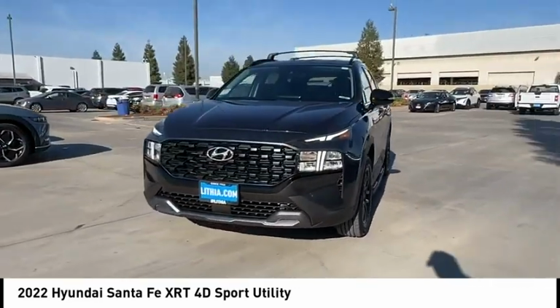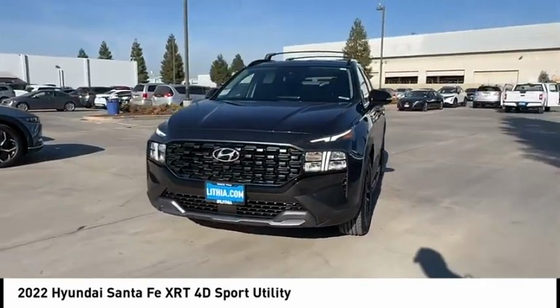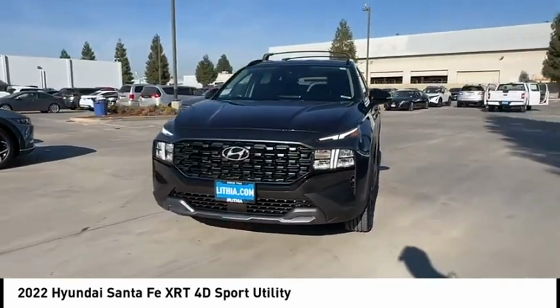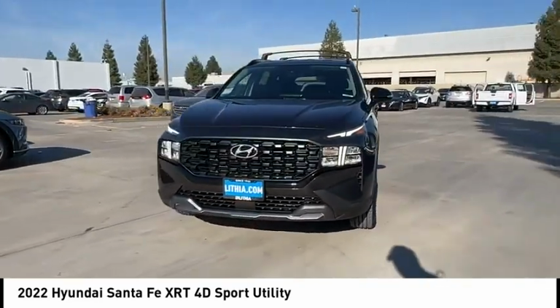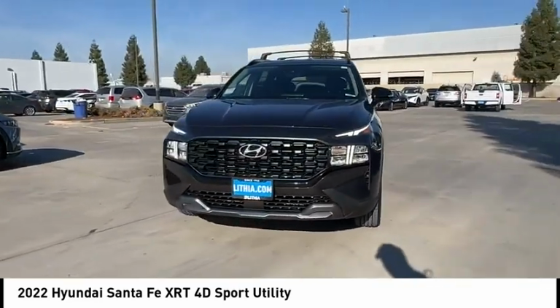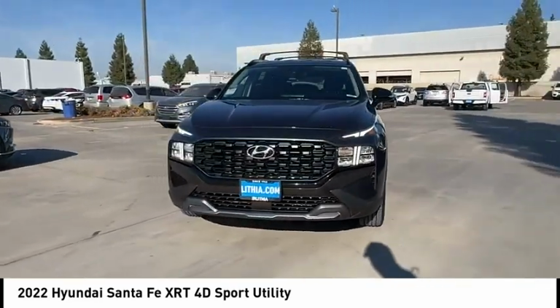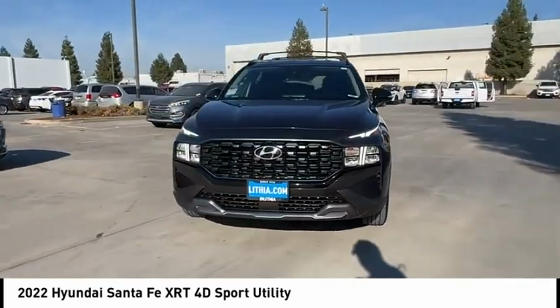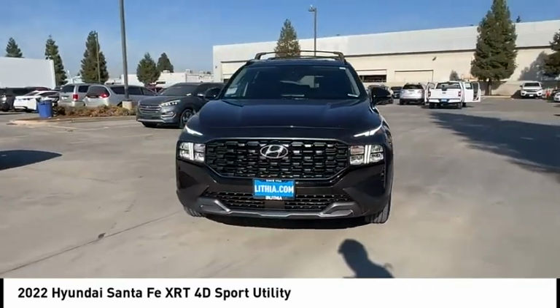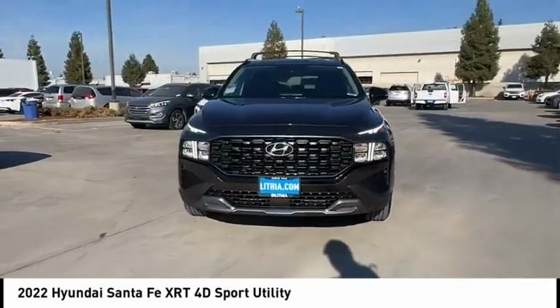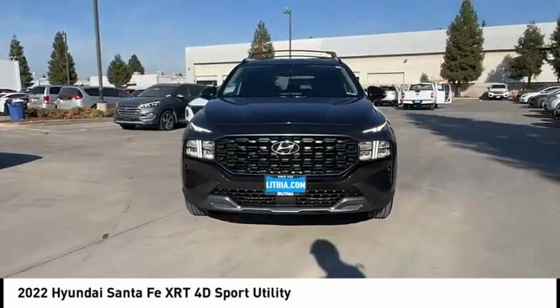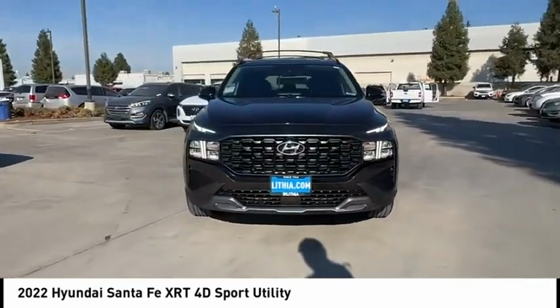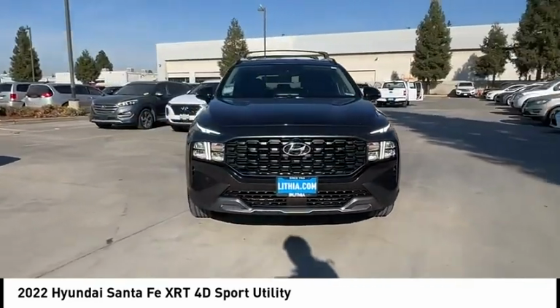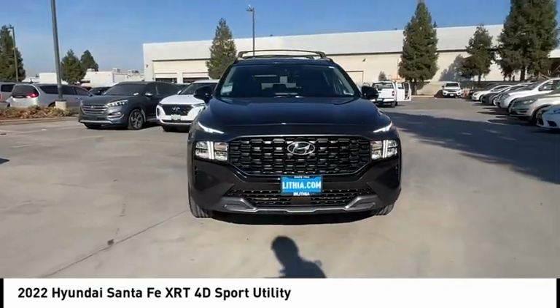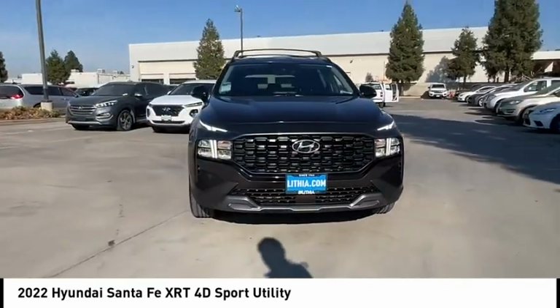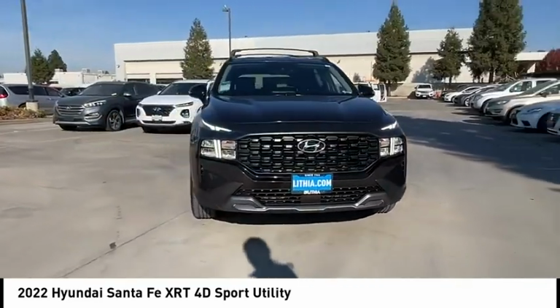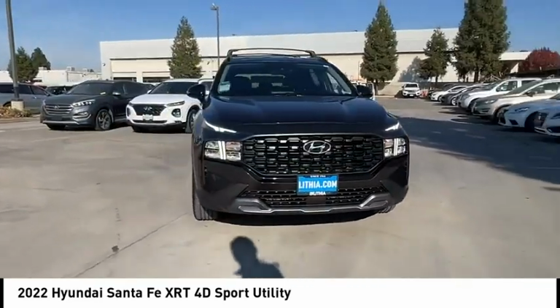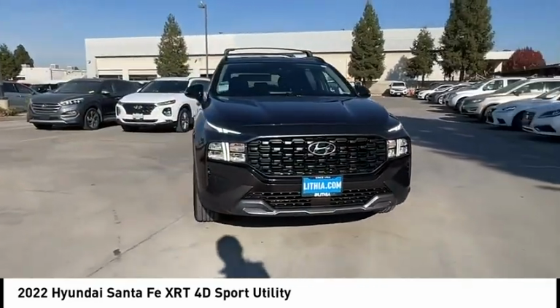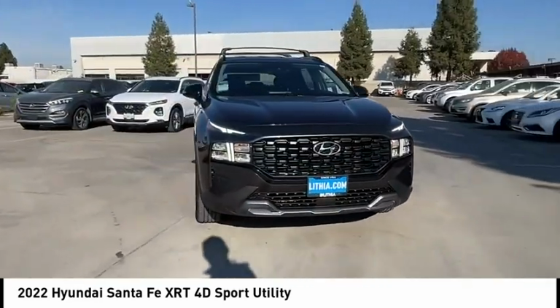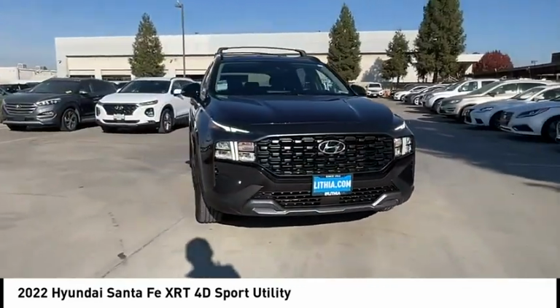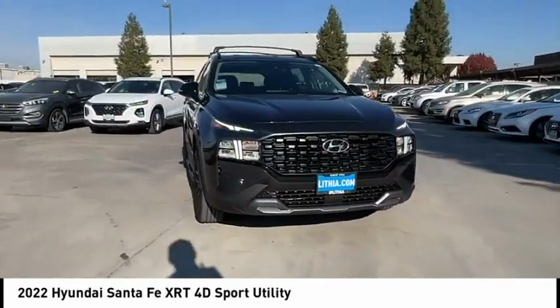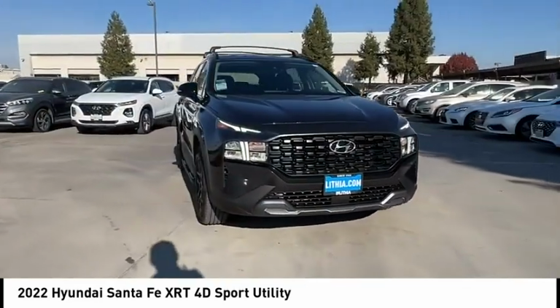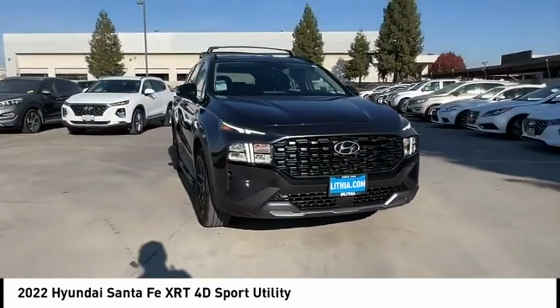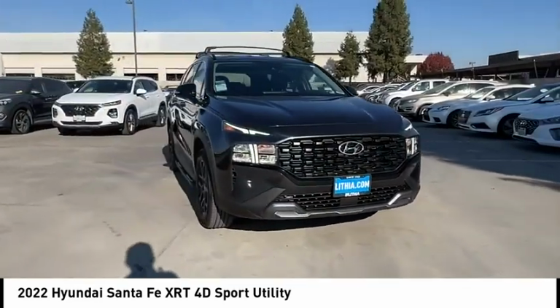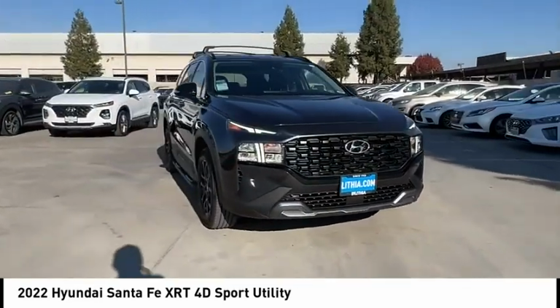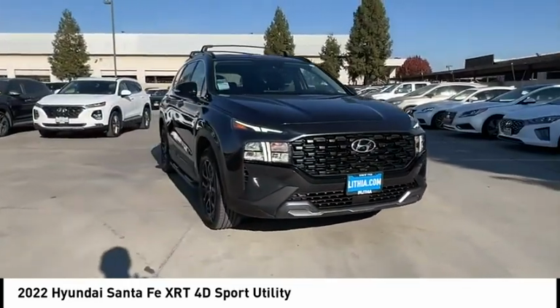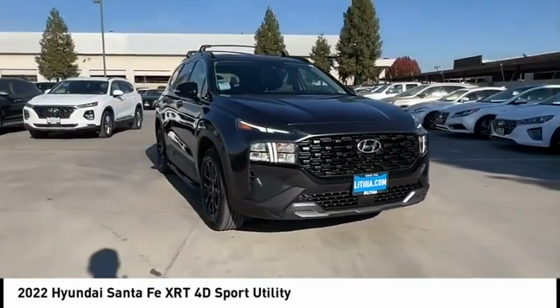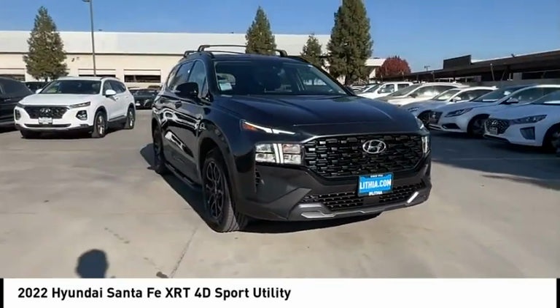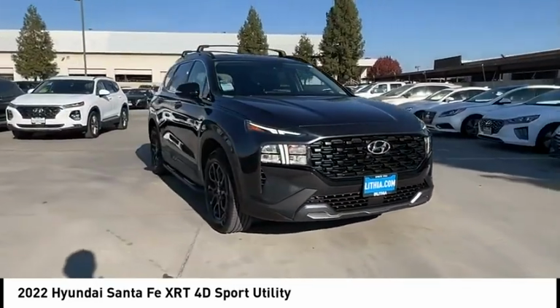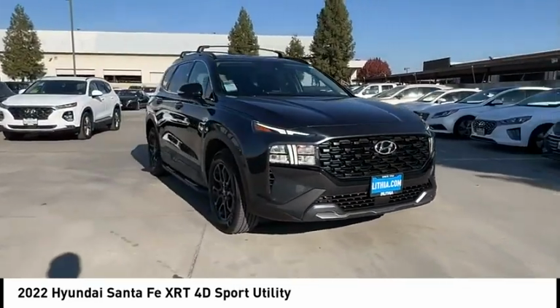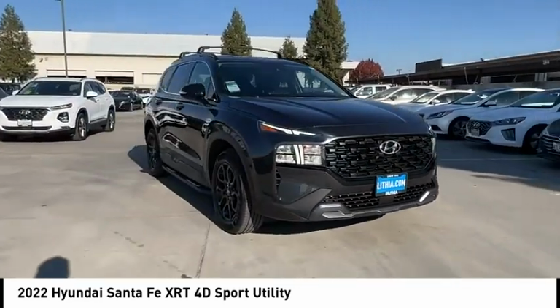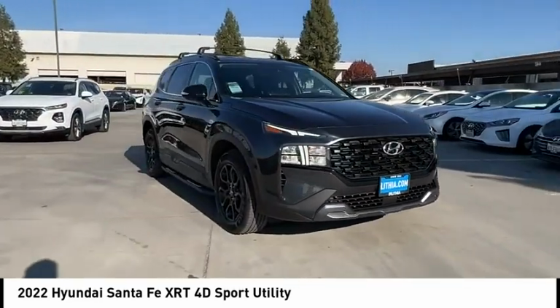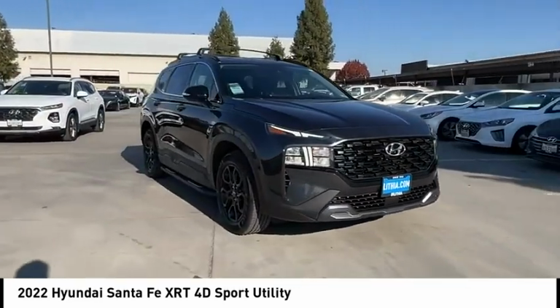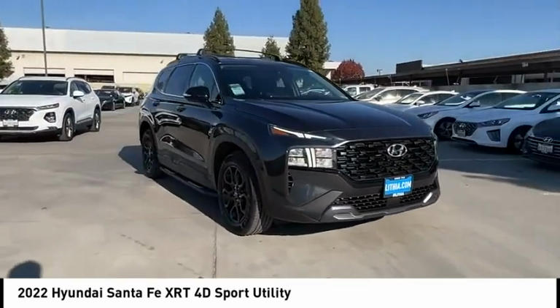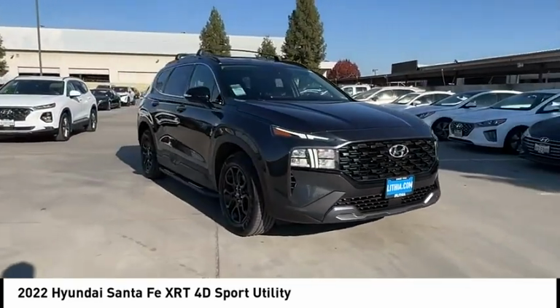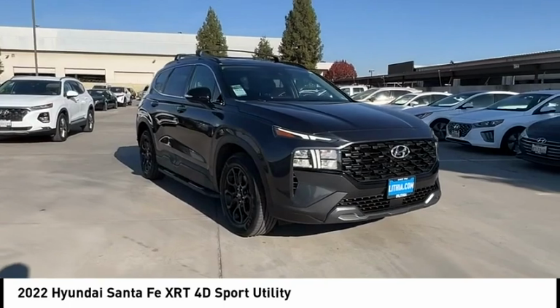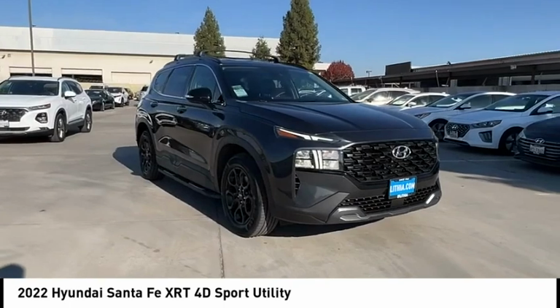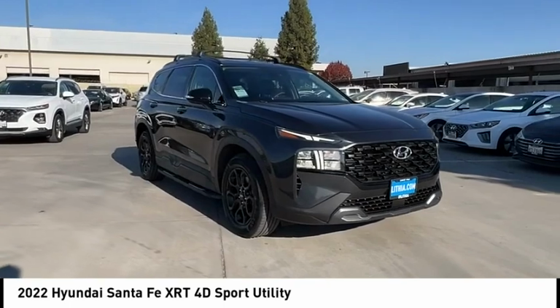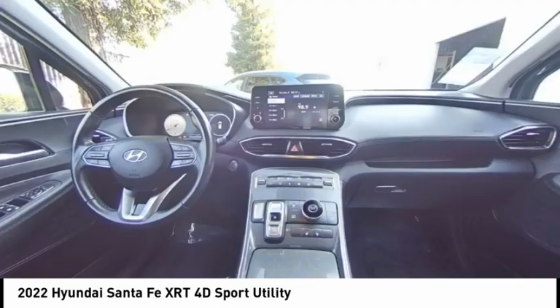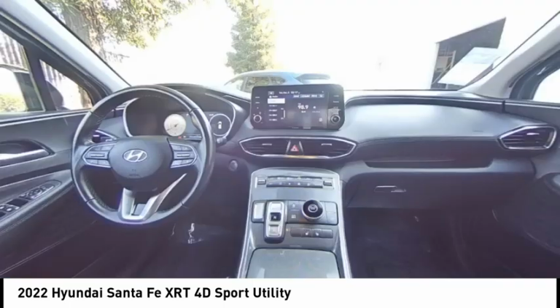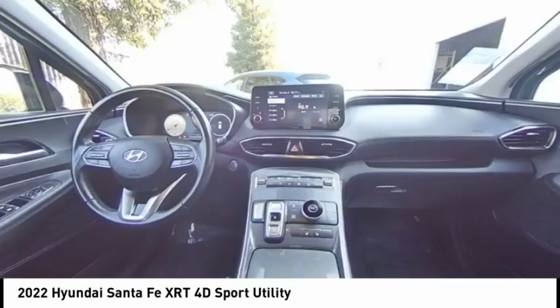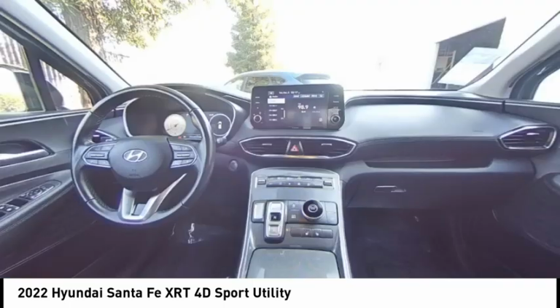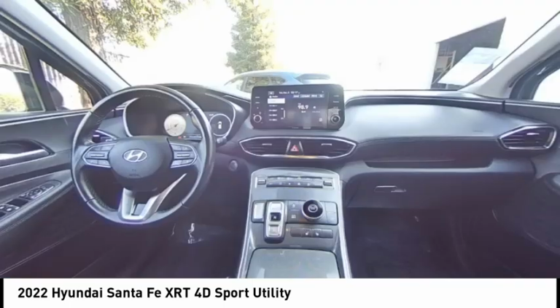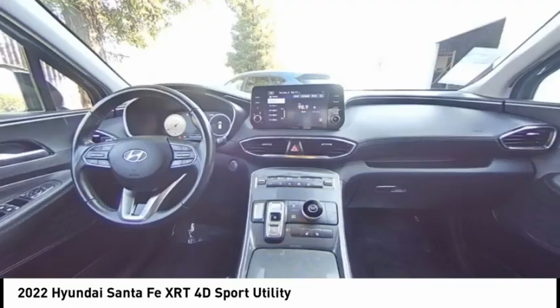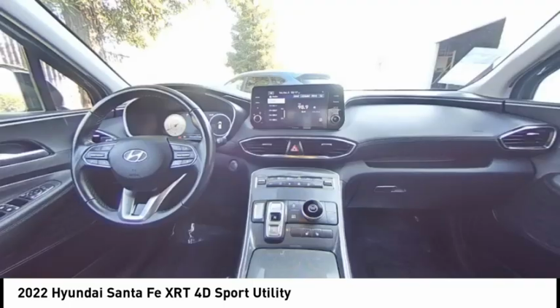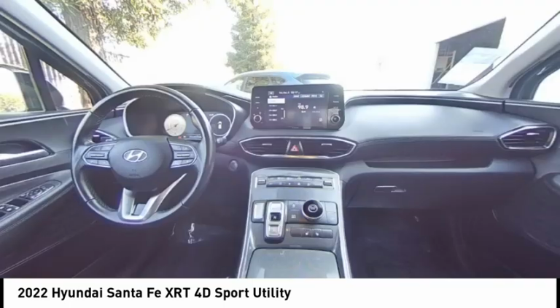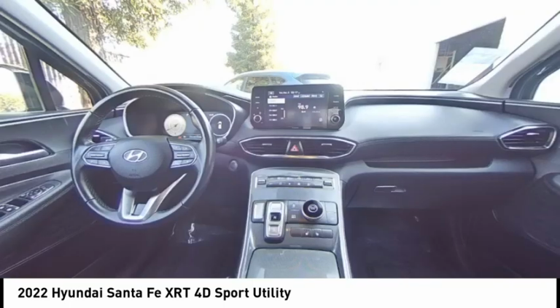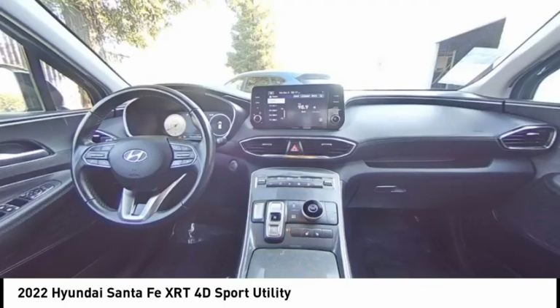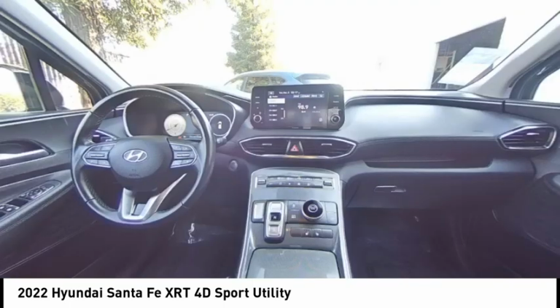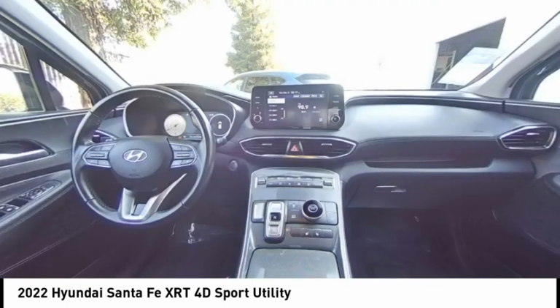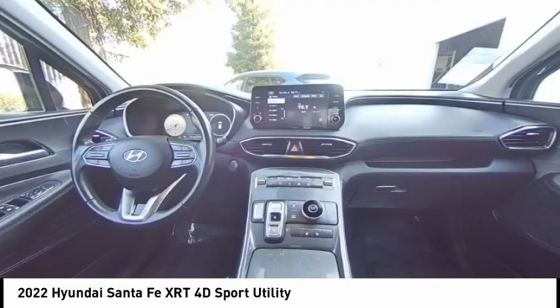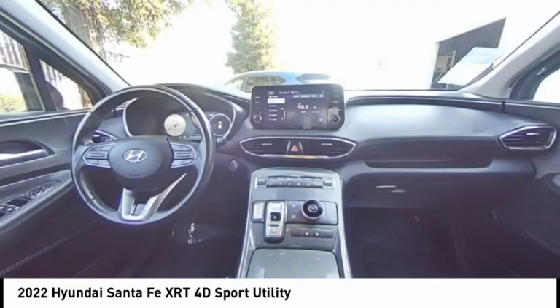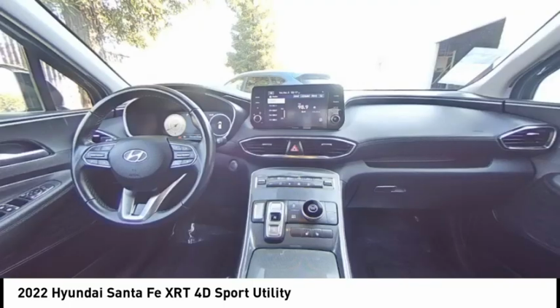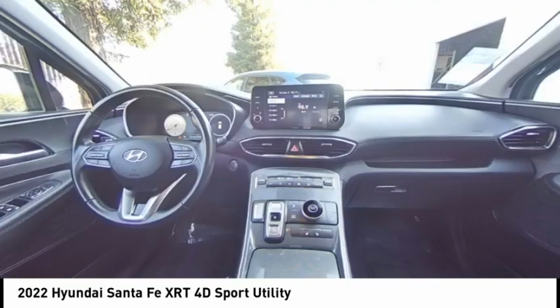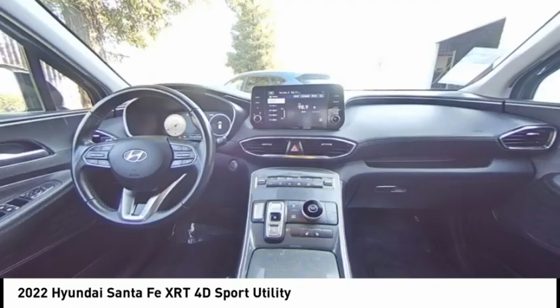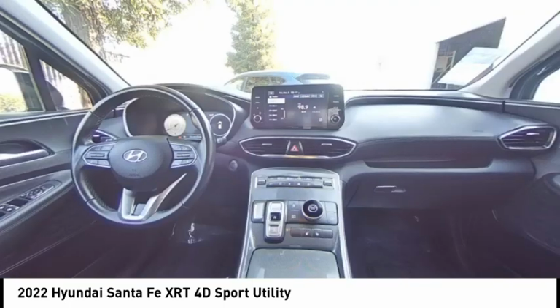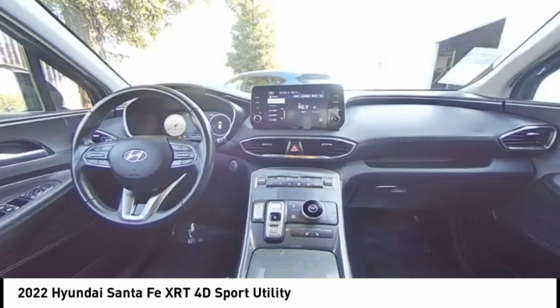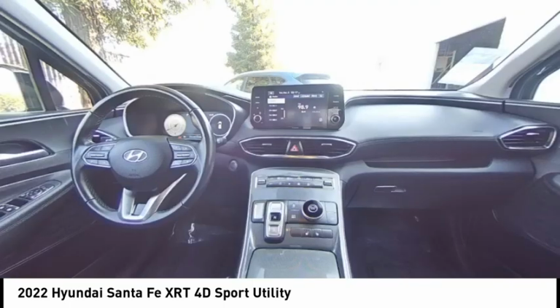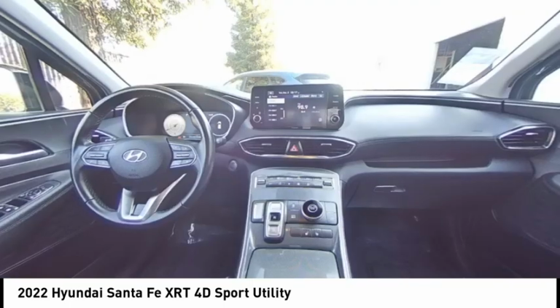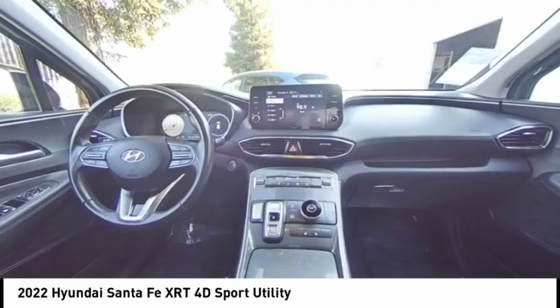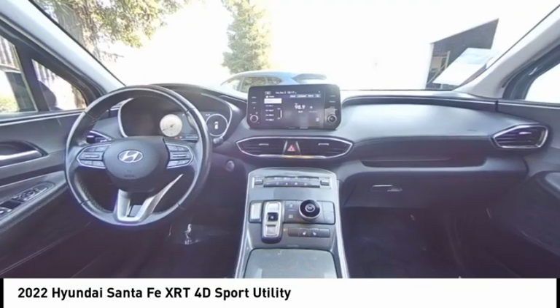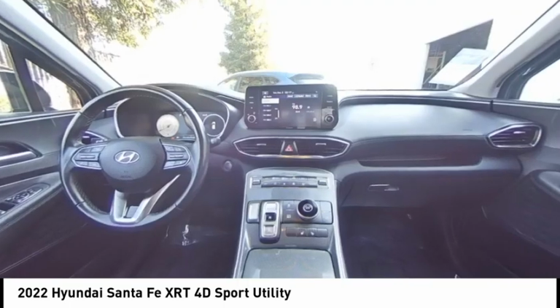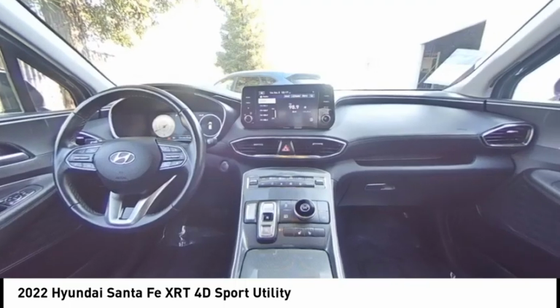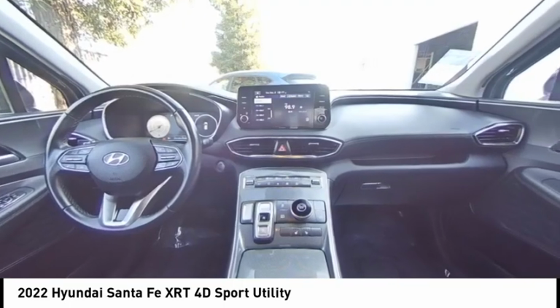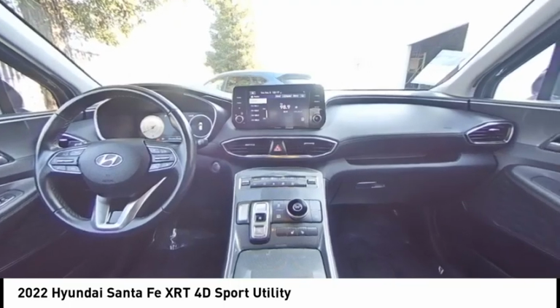Remote keyless entry, roof rack, speed control, four-wheel disc brakes. If you like it online,